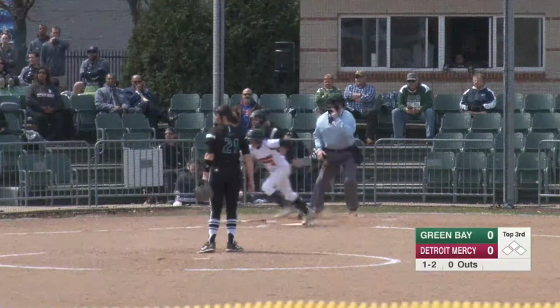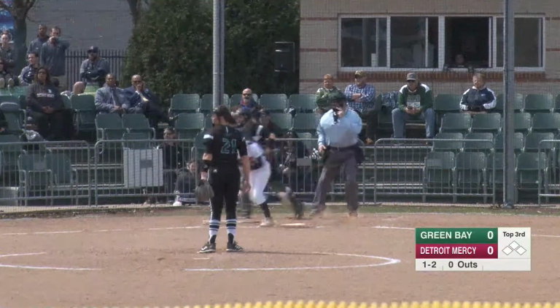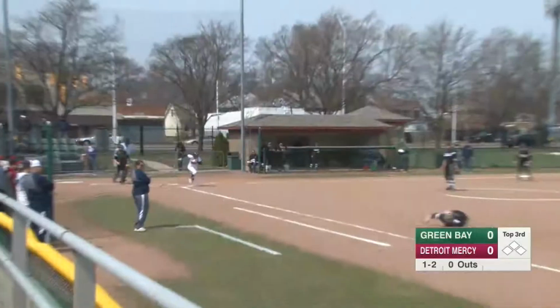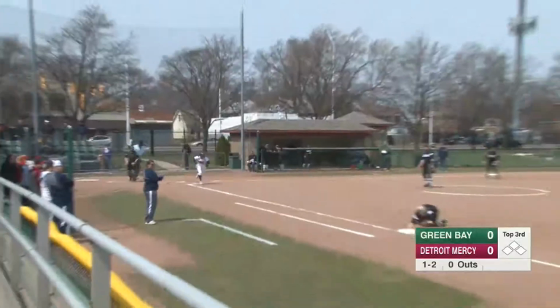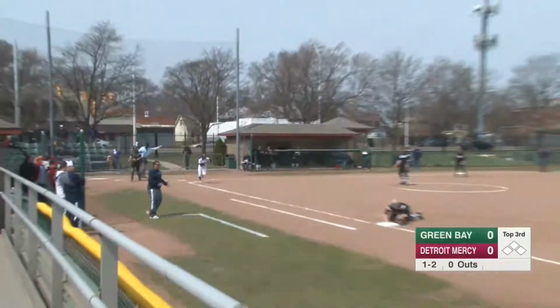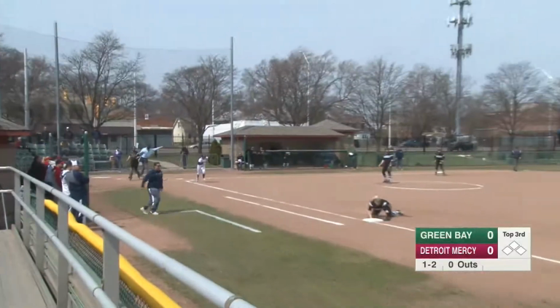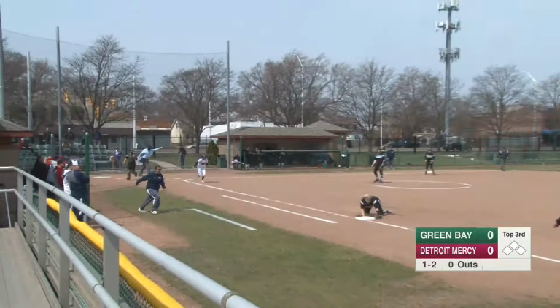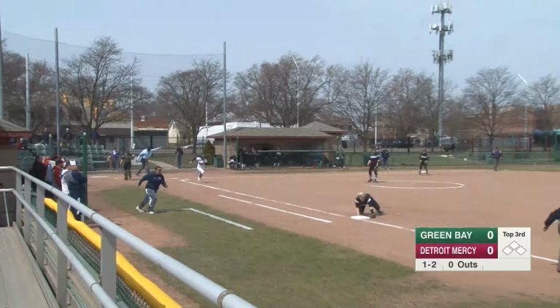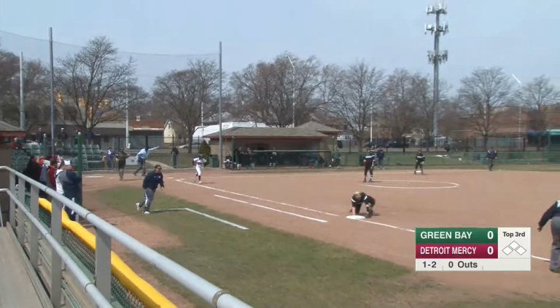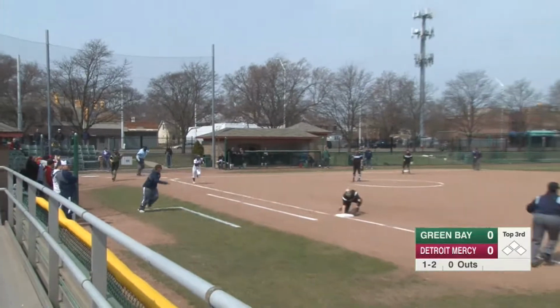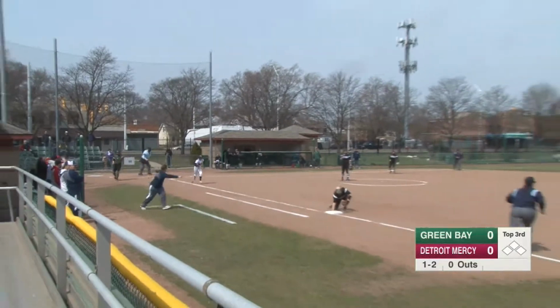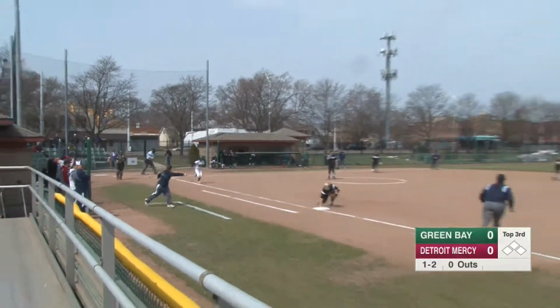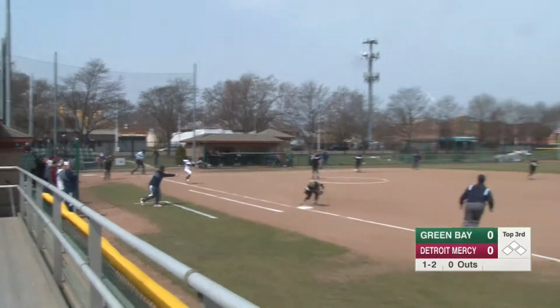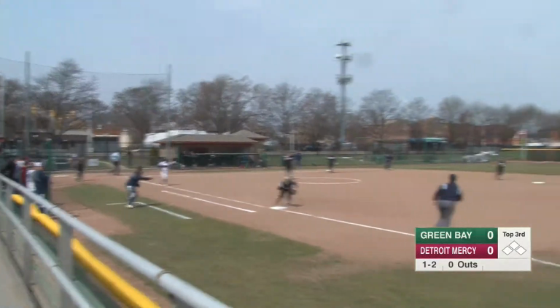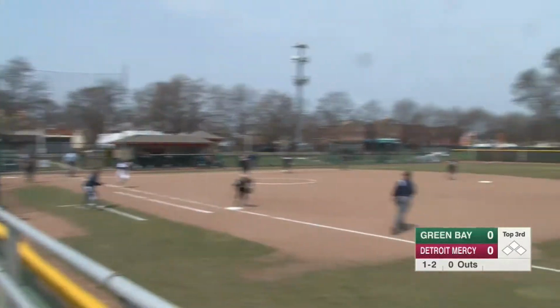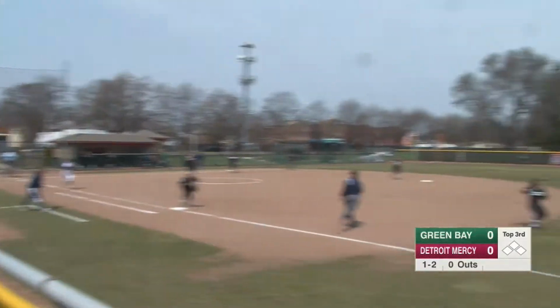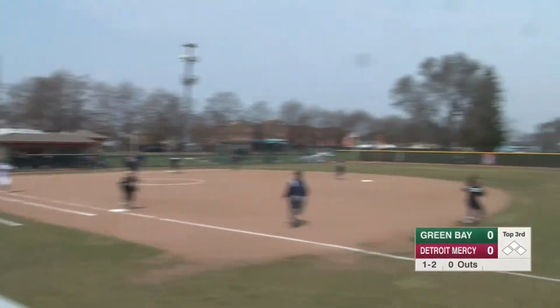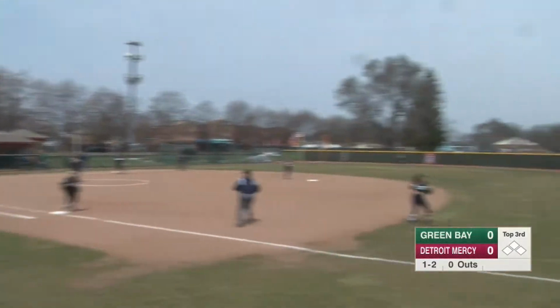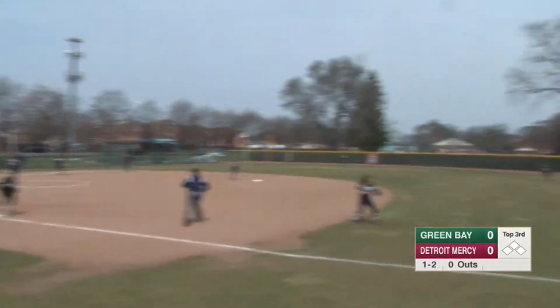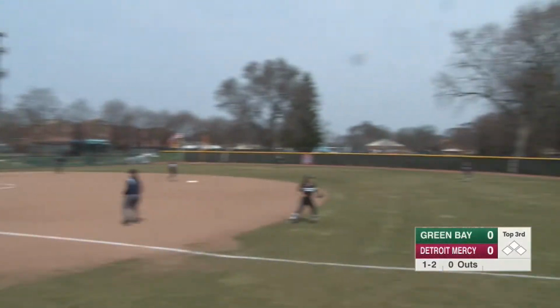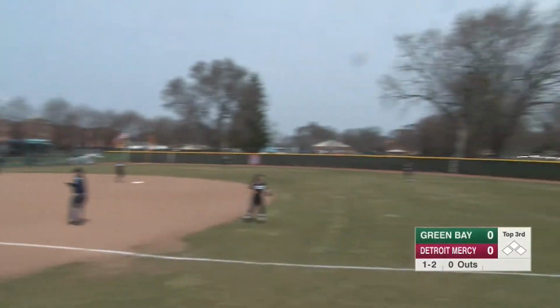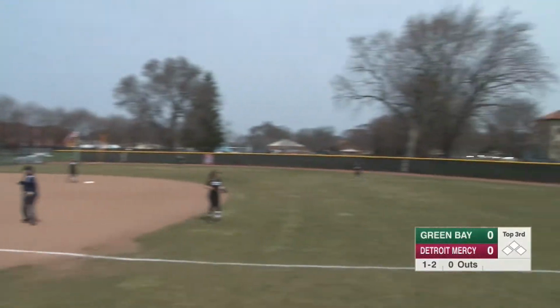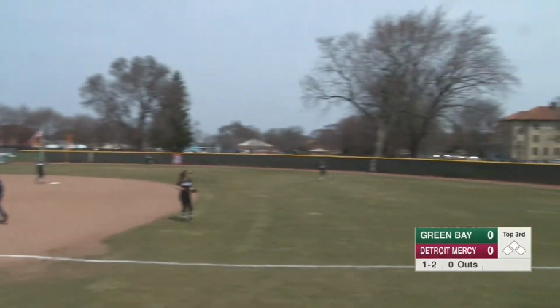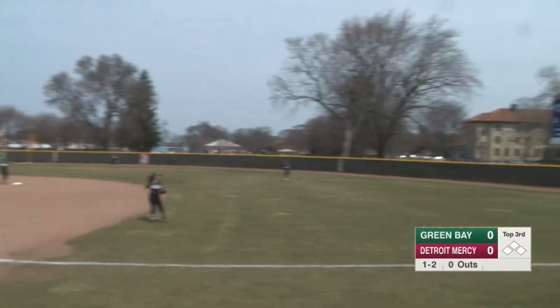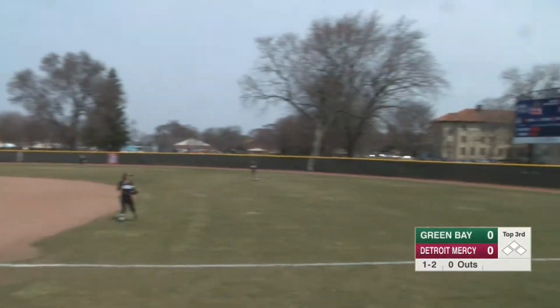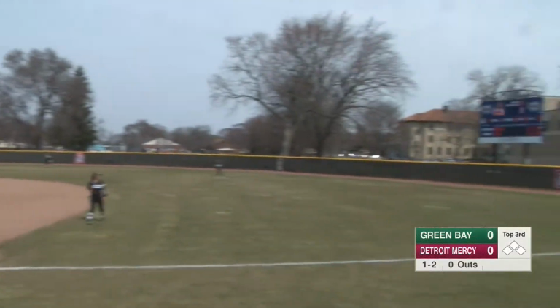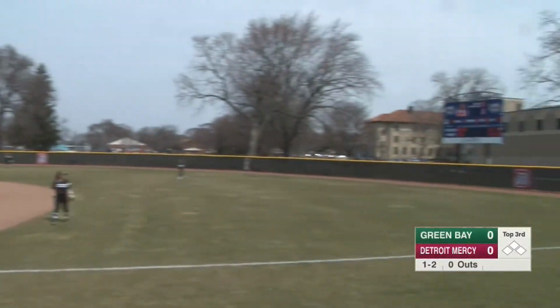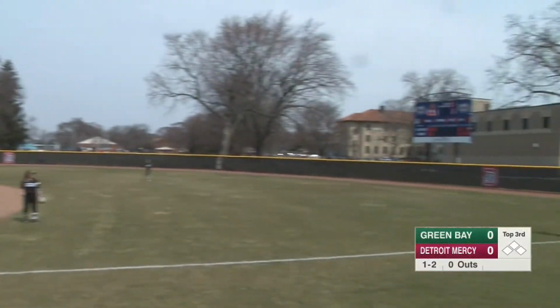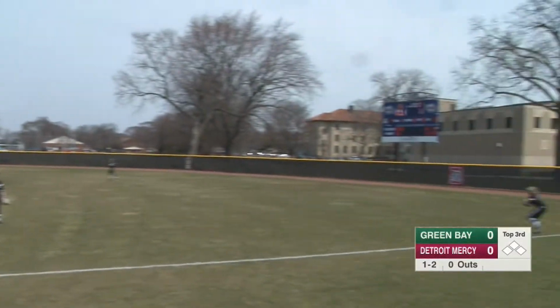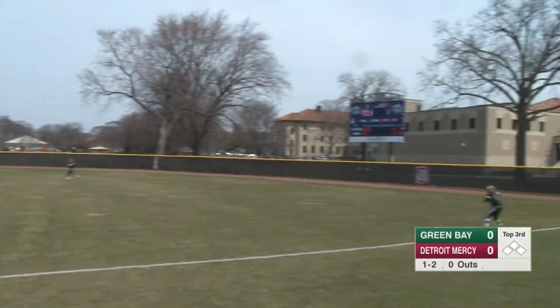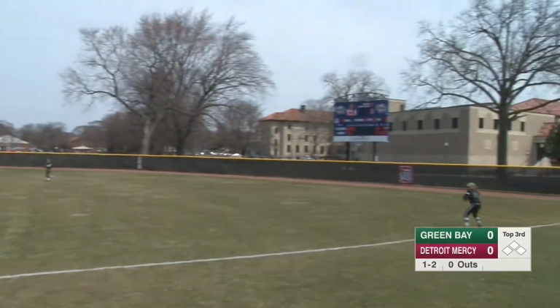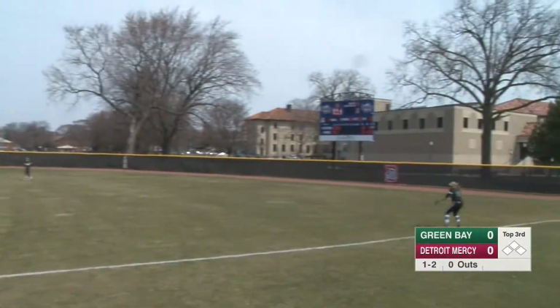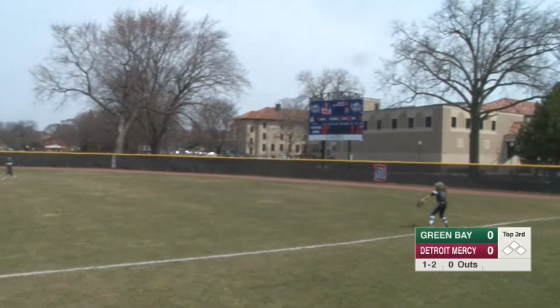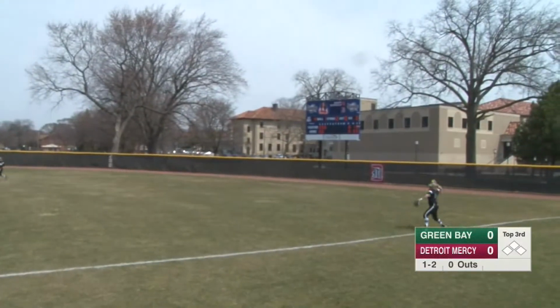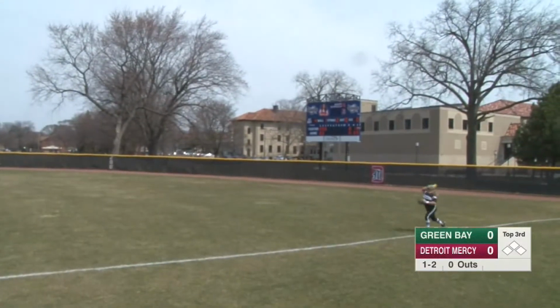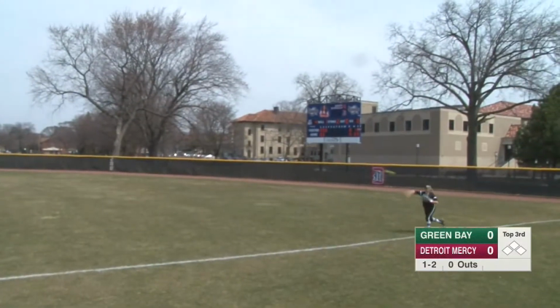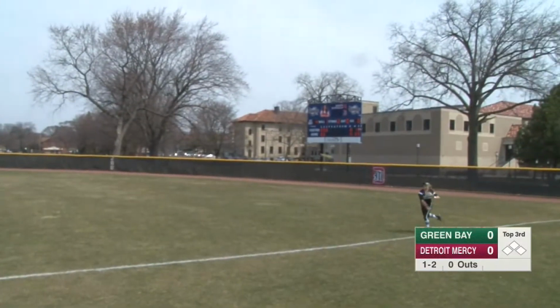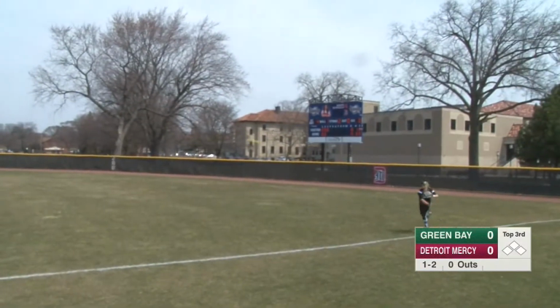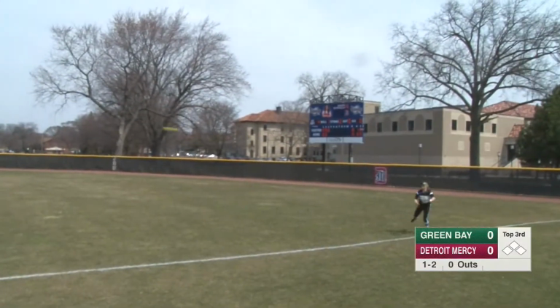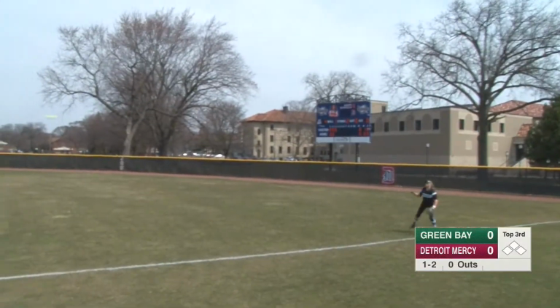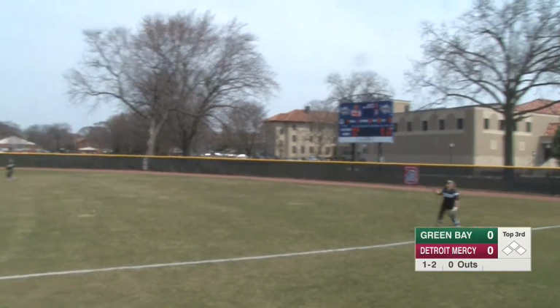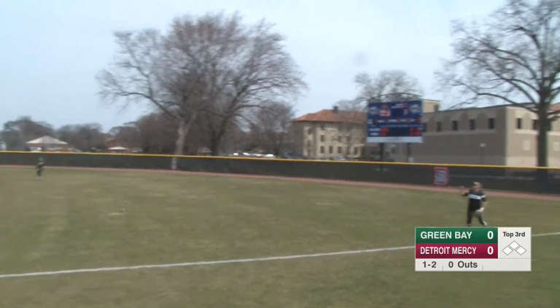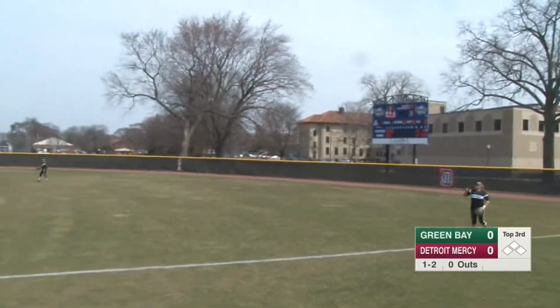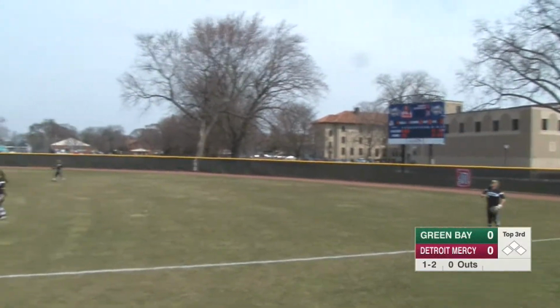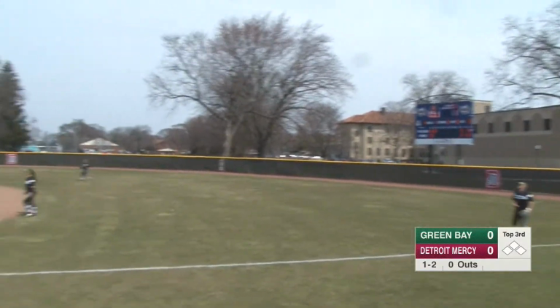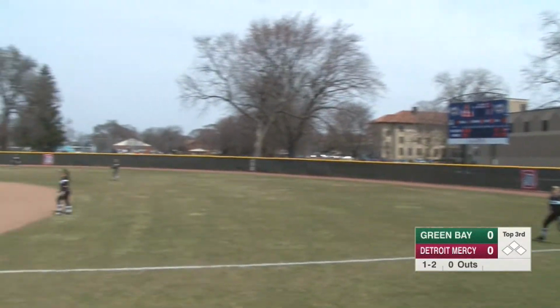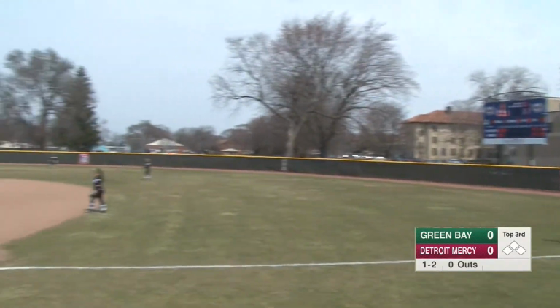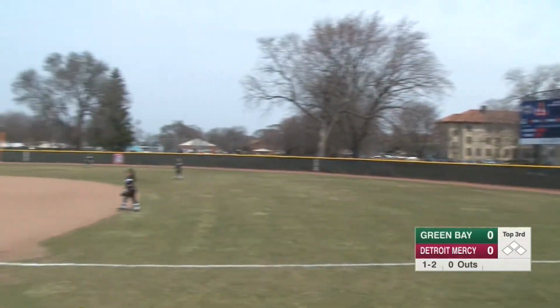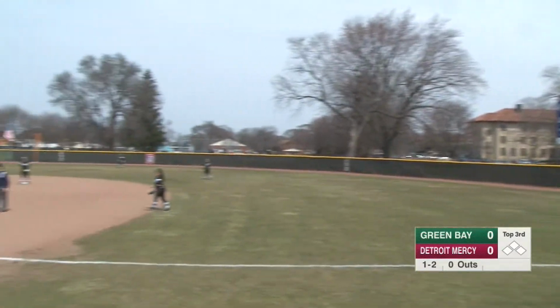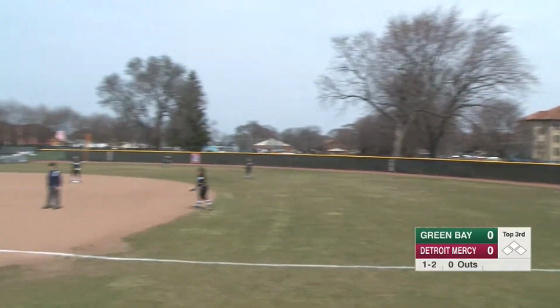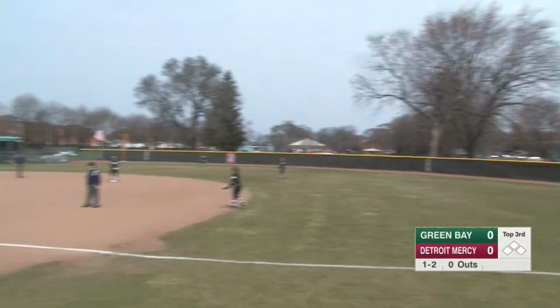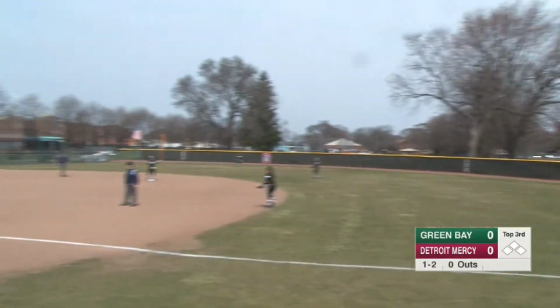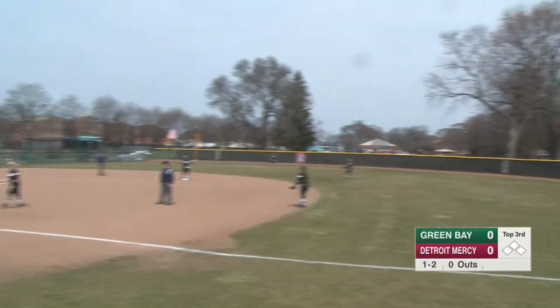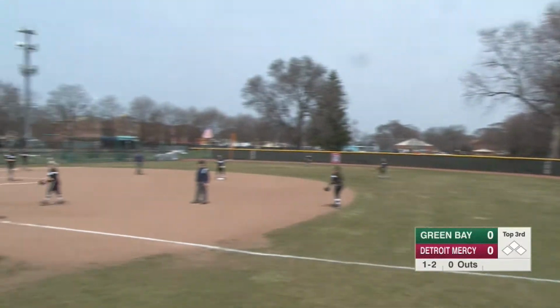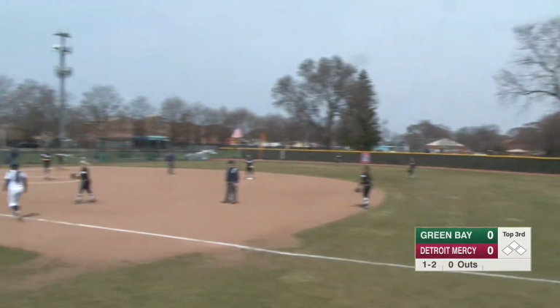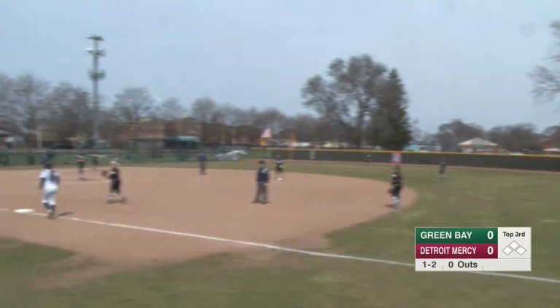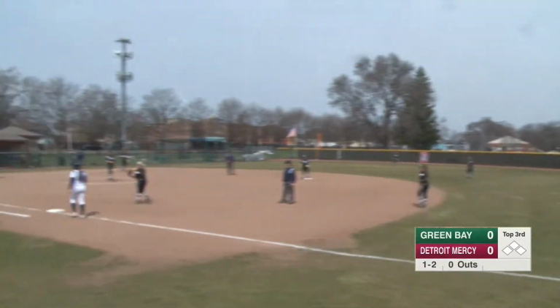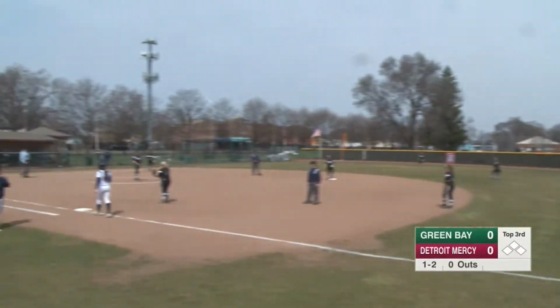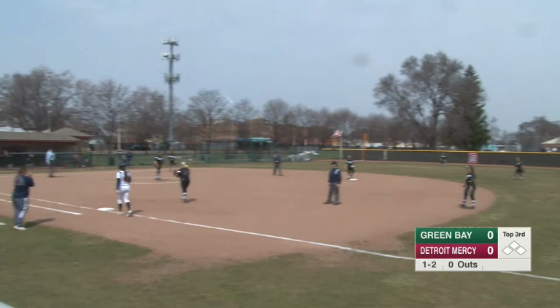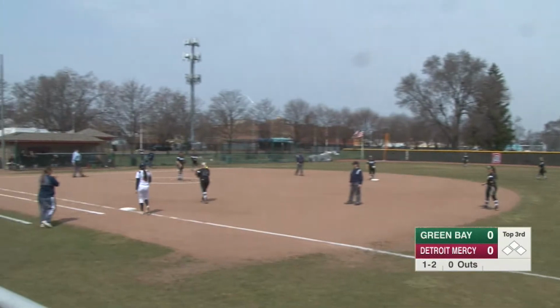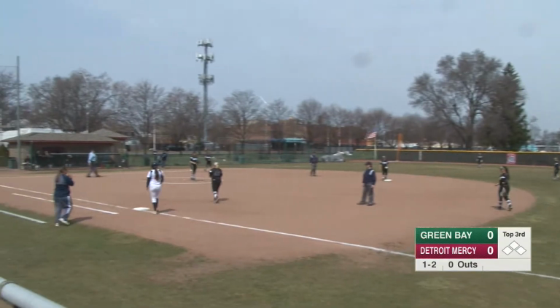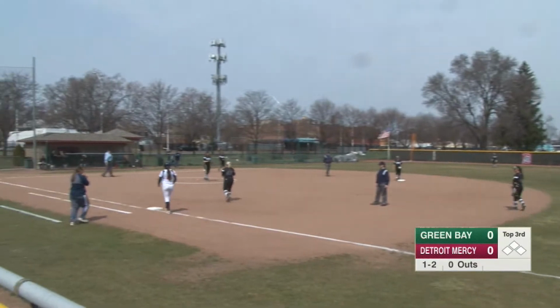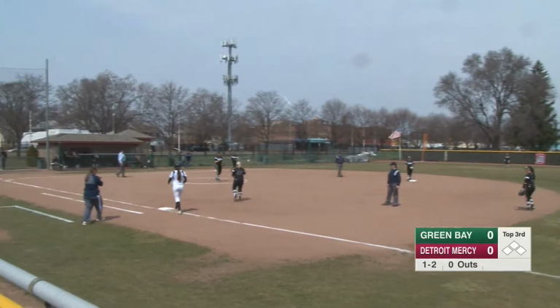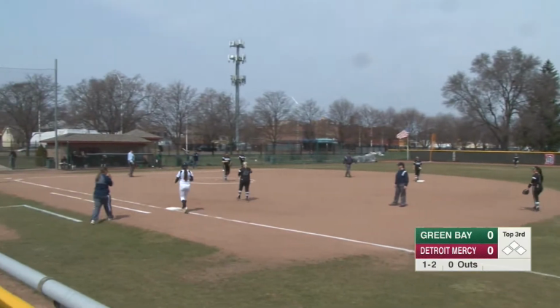That one is fair down the first base line. That will be the Titans' first base runner of the day as Scarcella singles down the first base line.